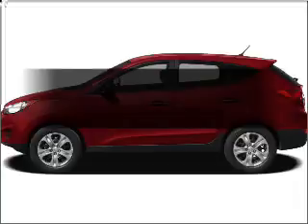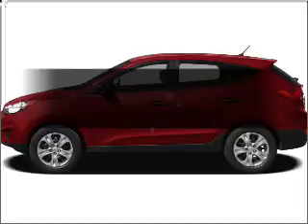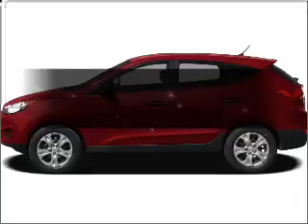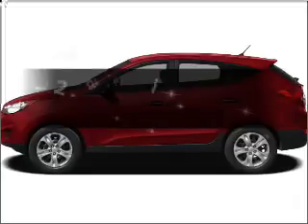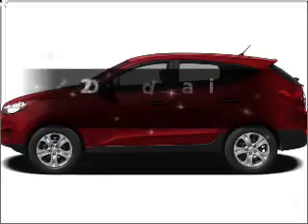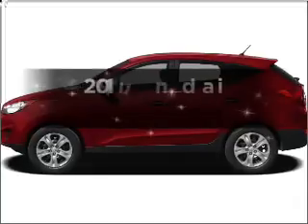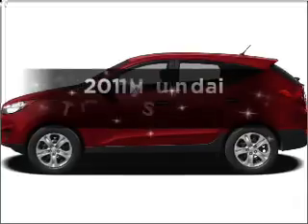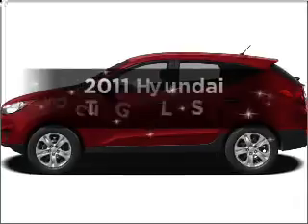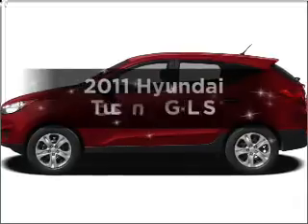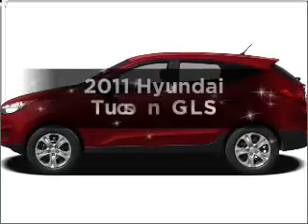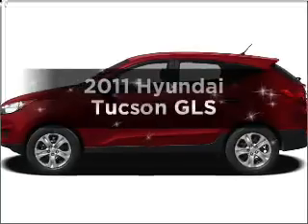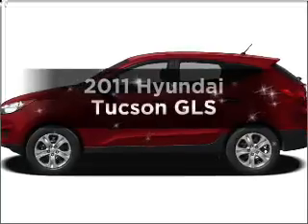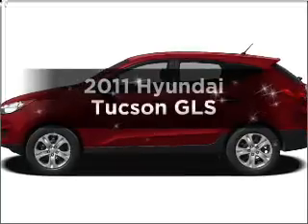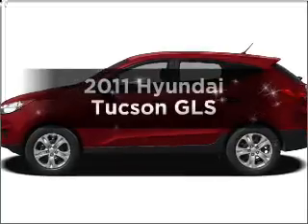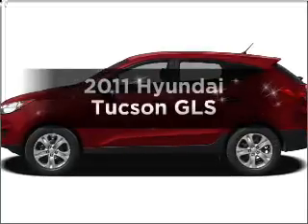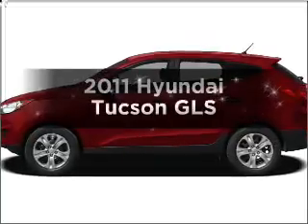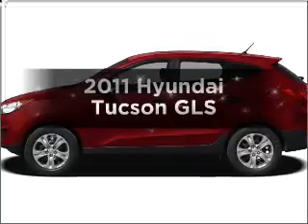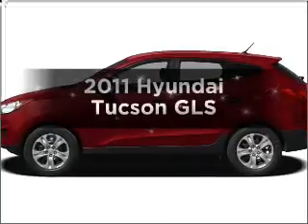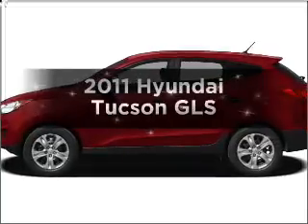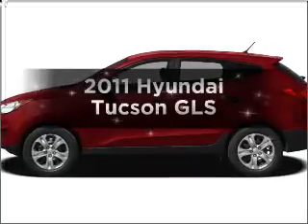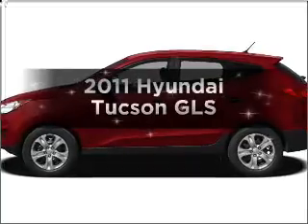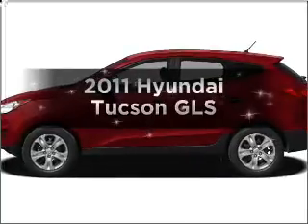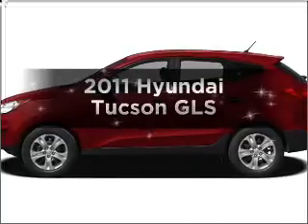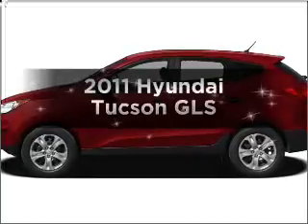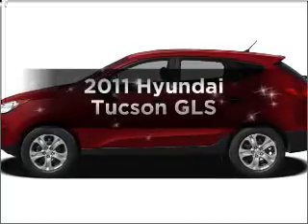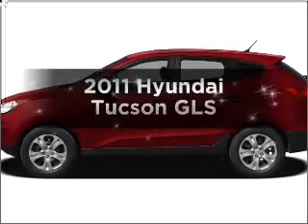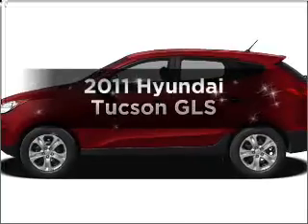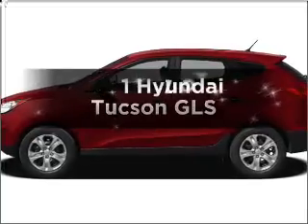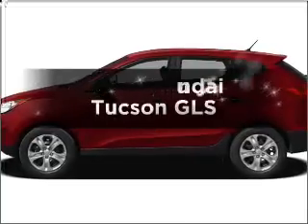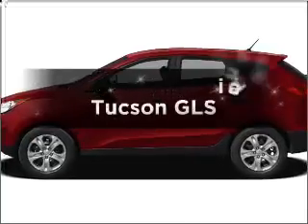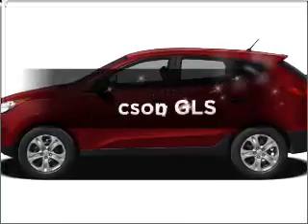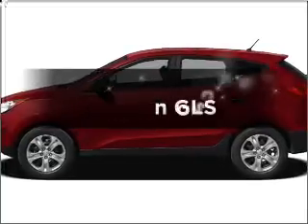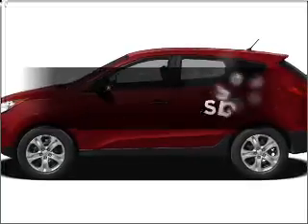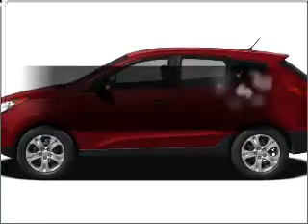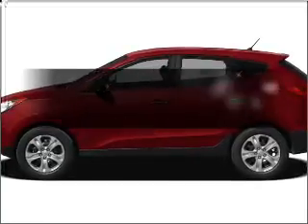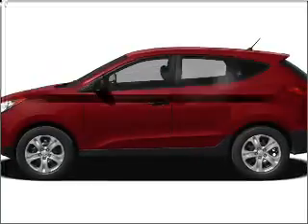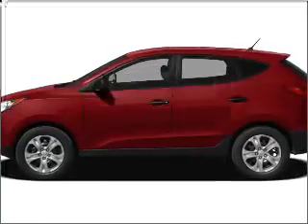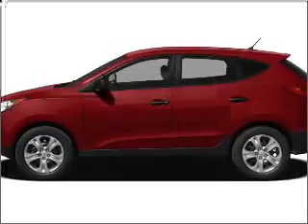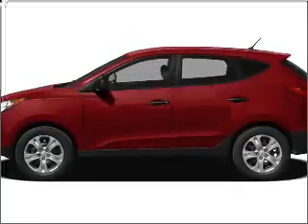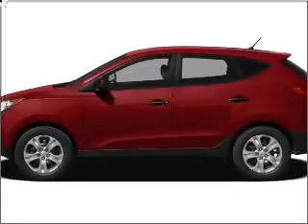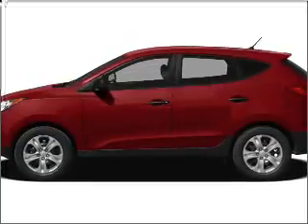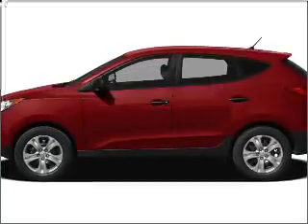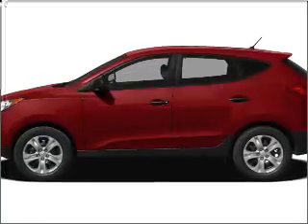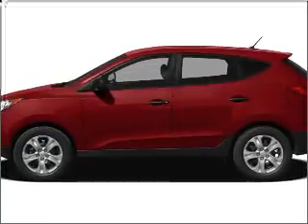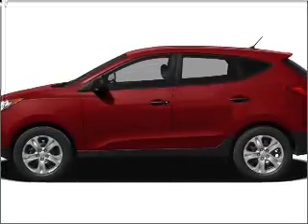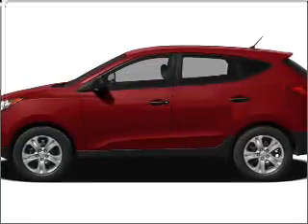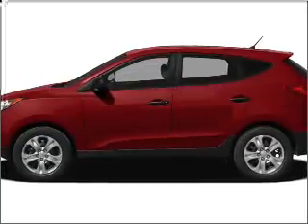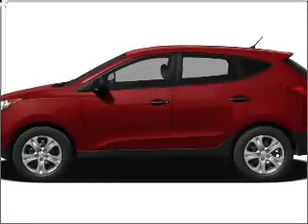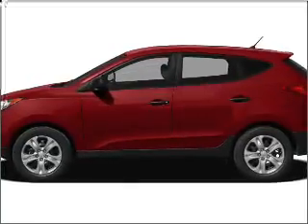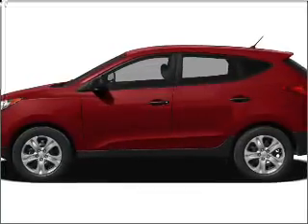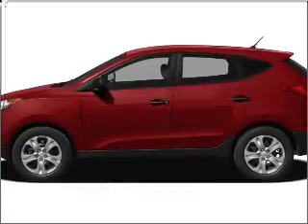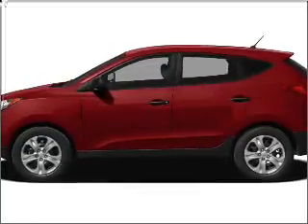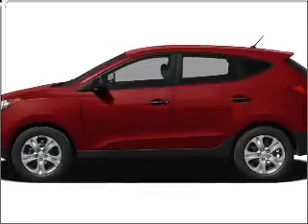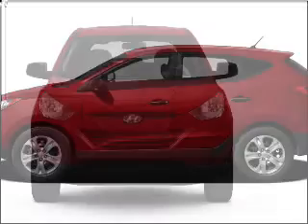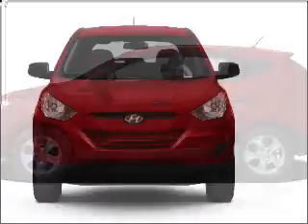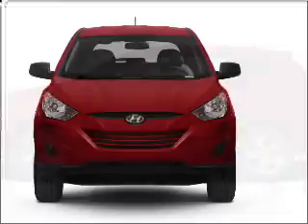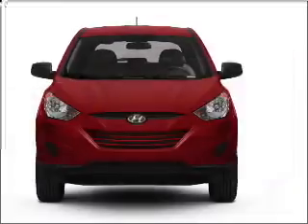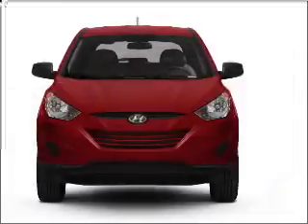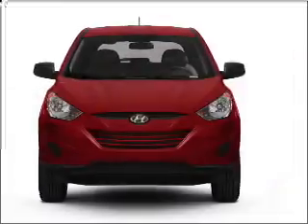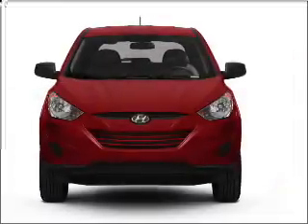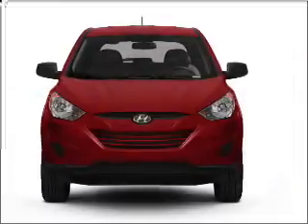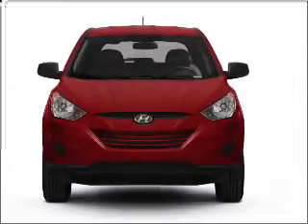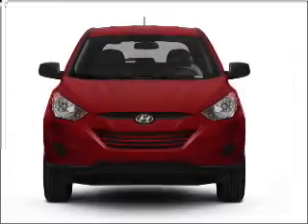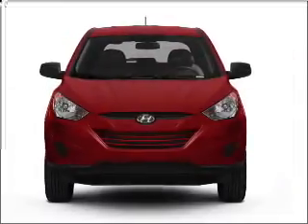Introducing the 2011 Hyundai Tucson. If you're looking for a first-rate auto, this one could be yours today.